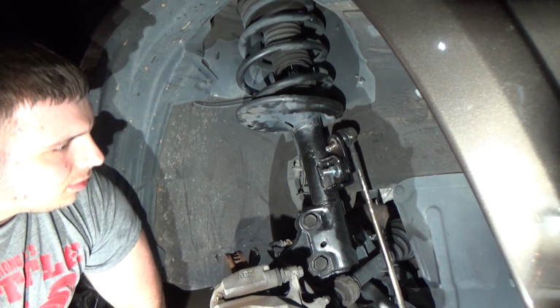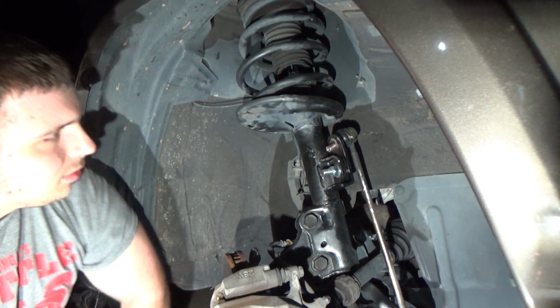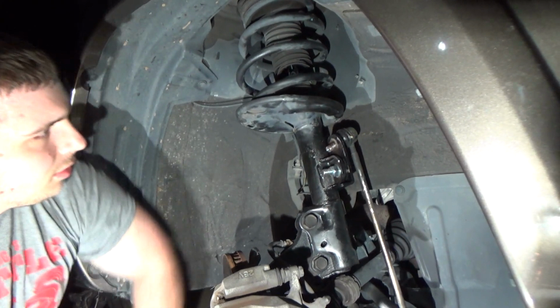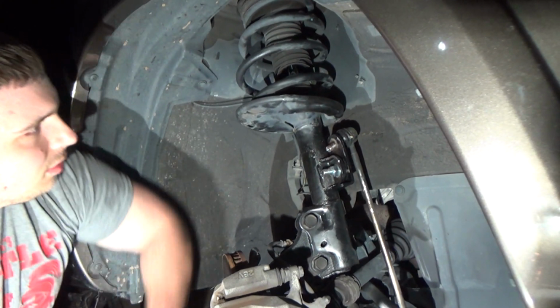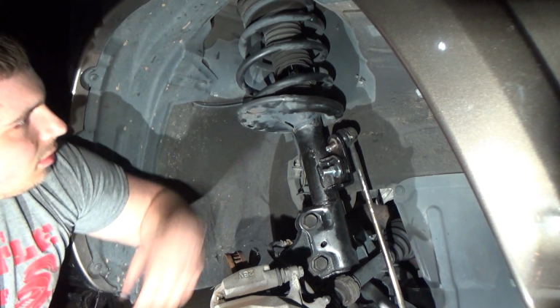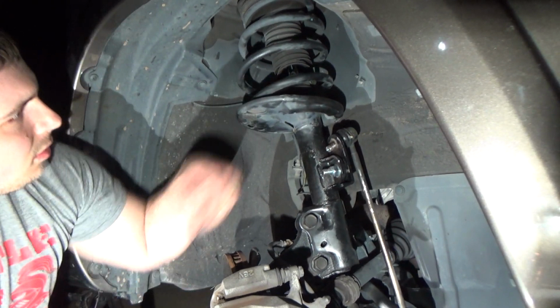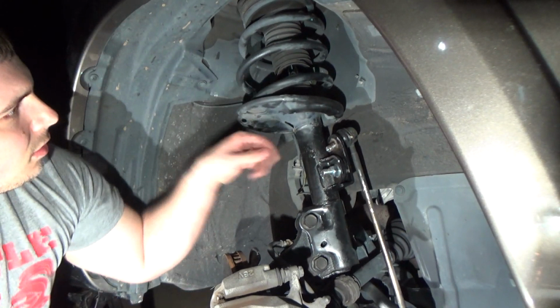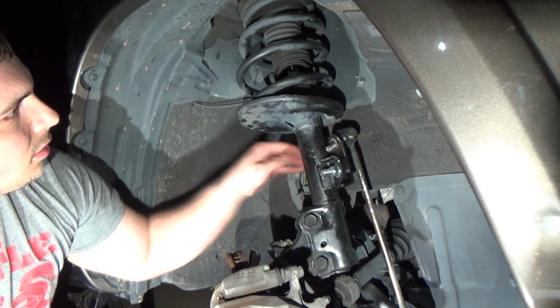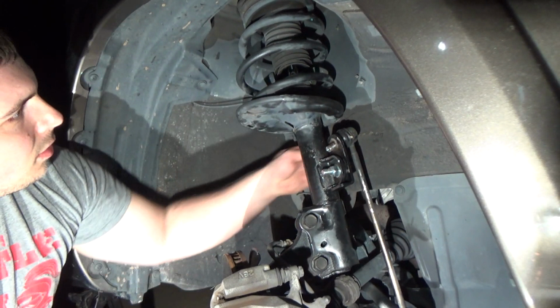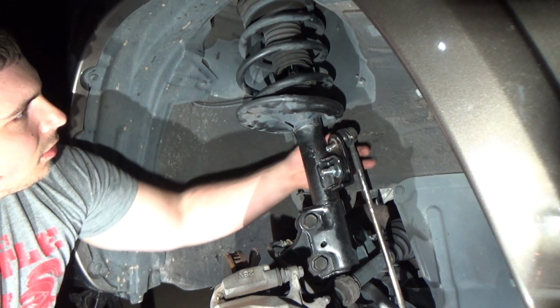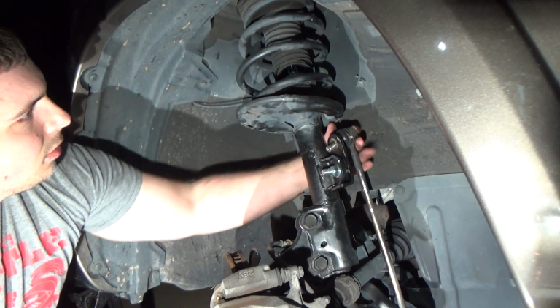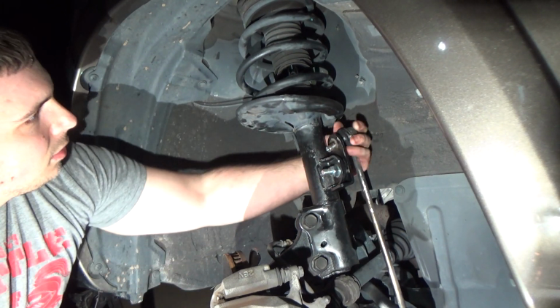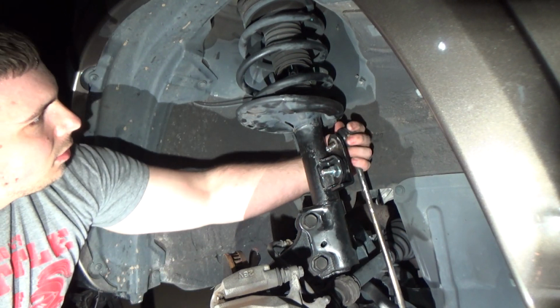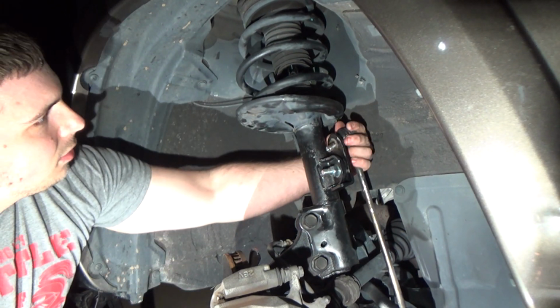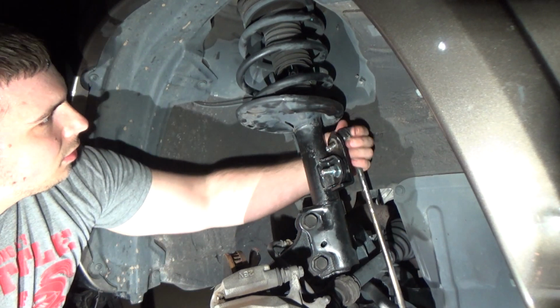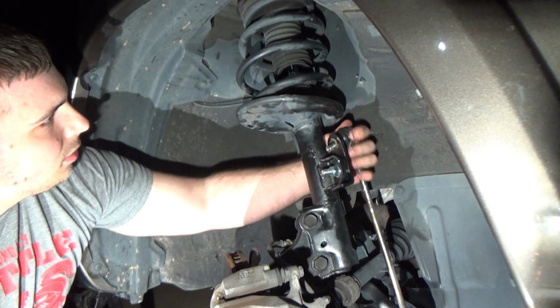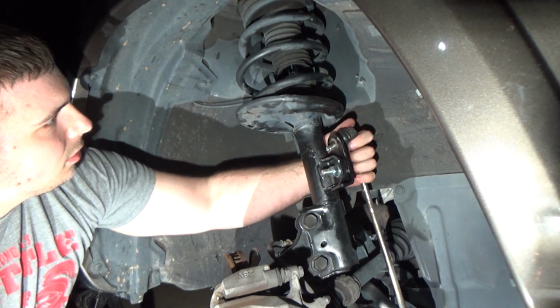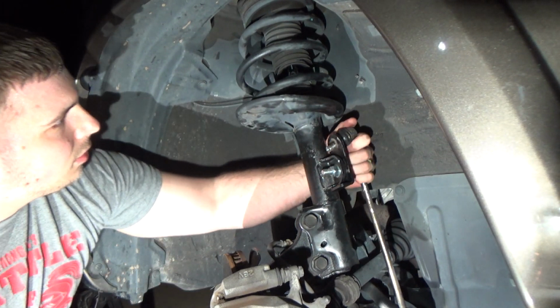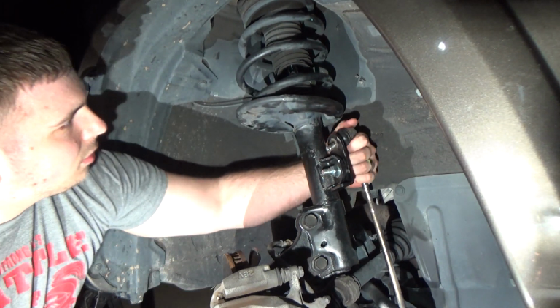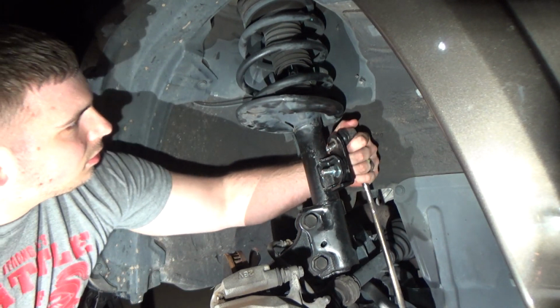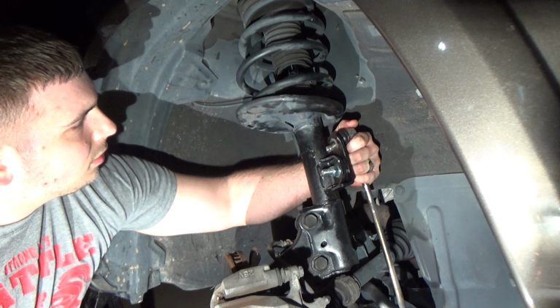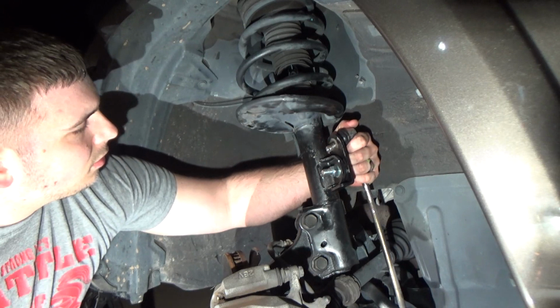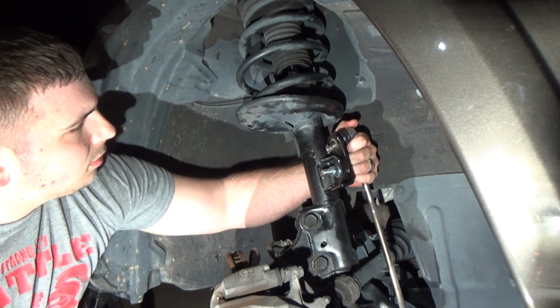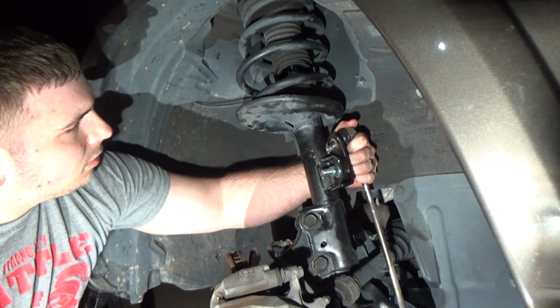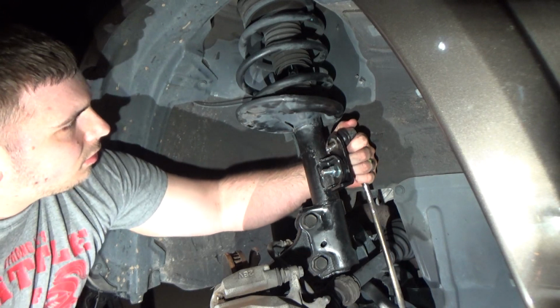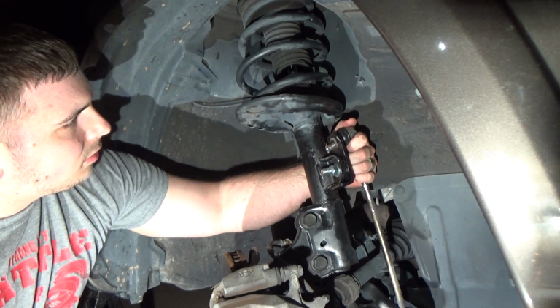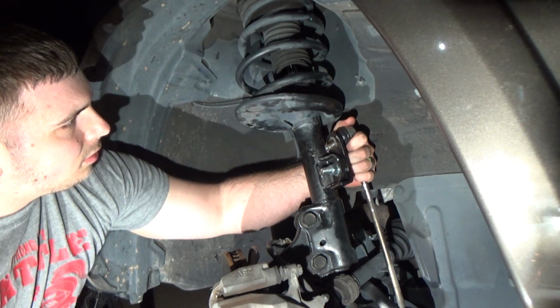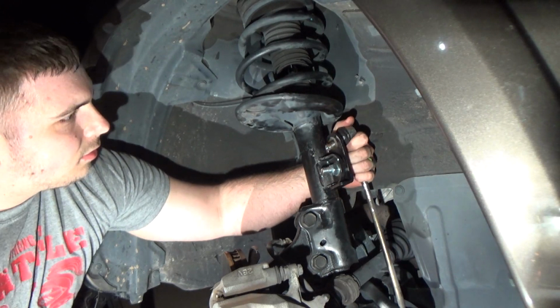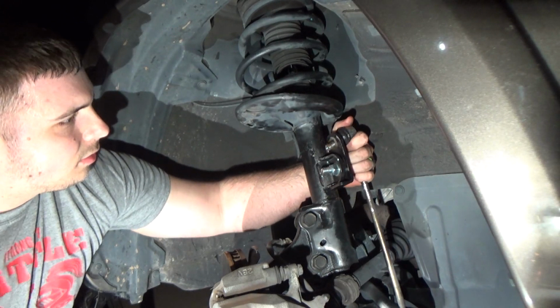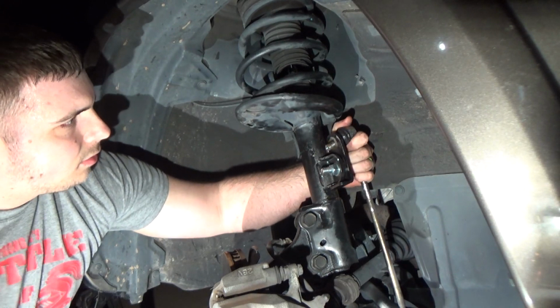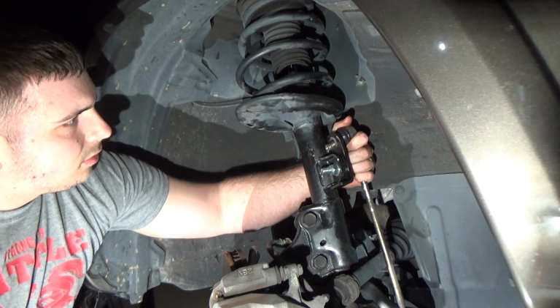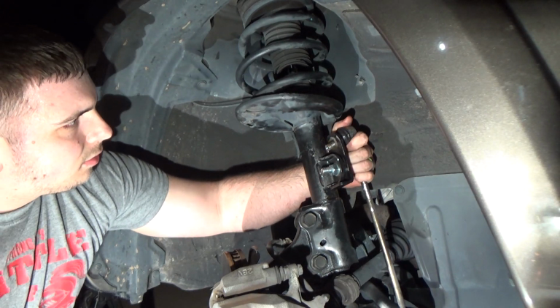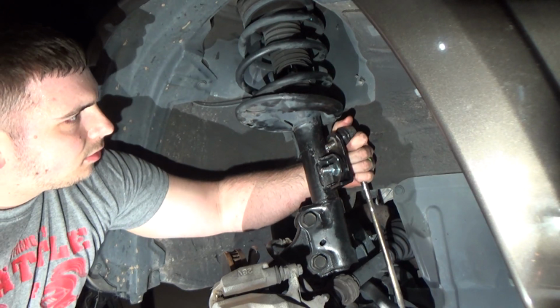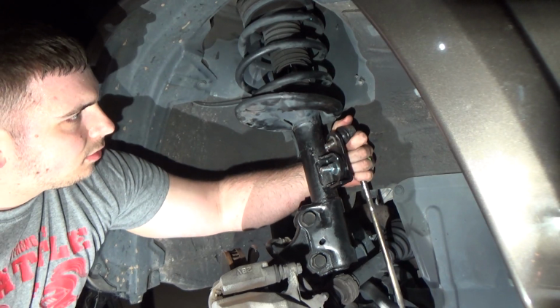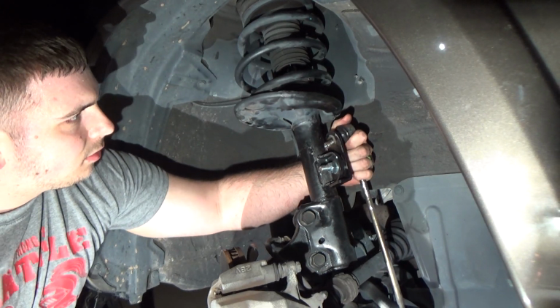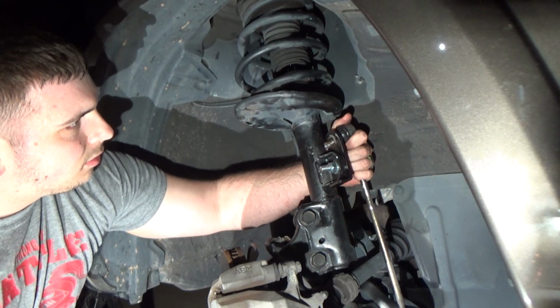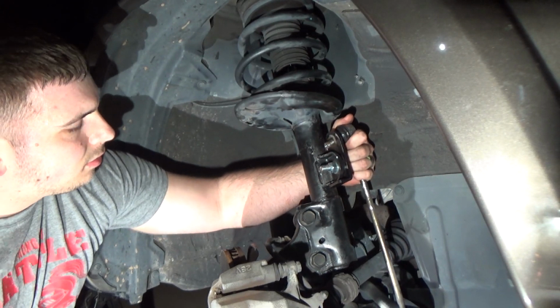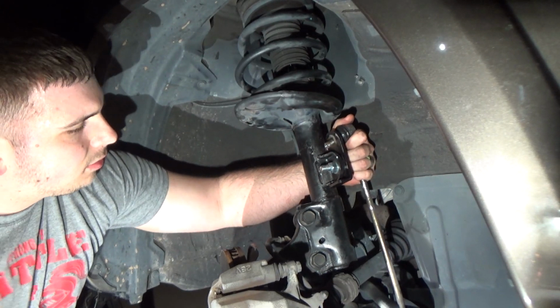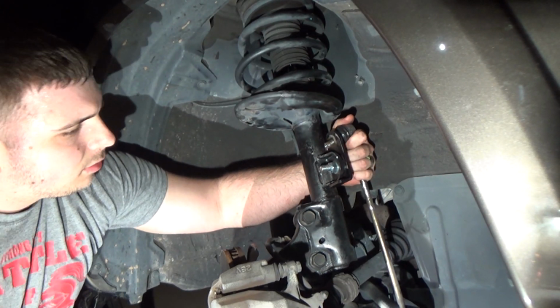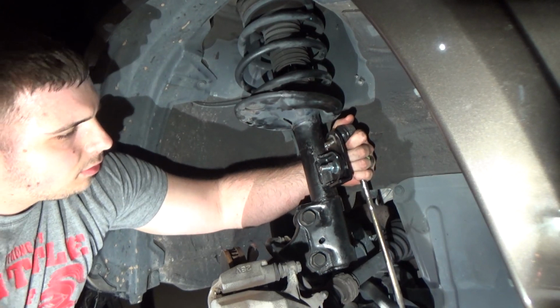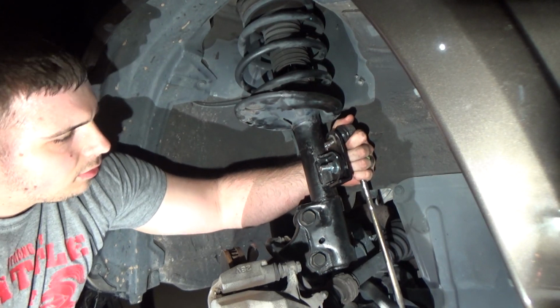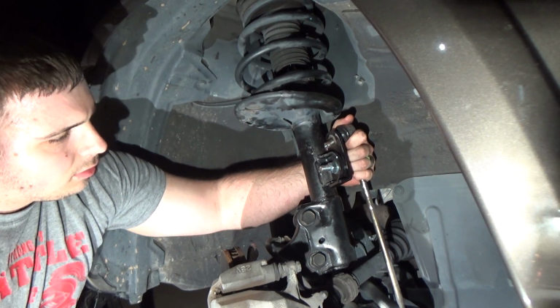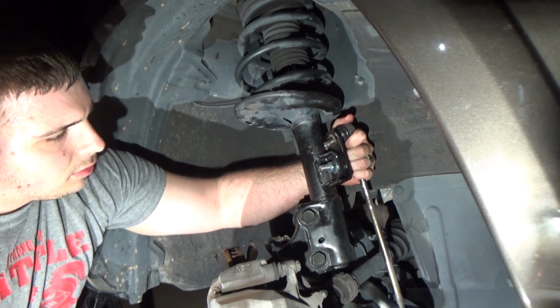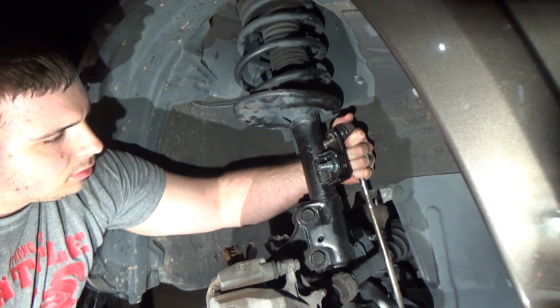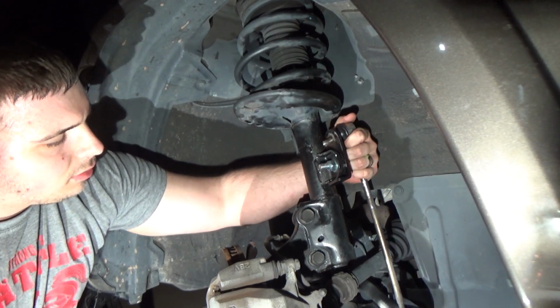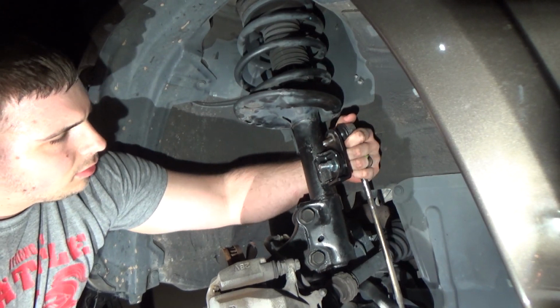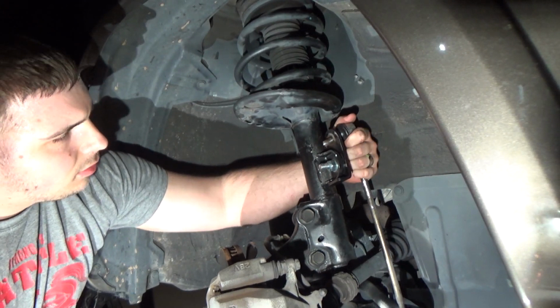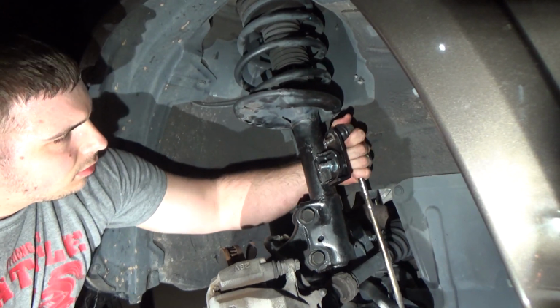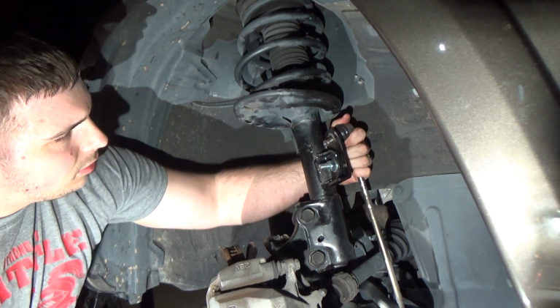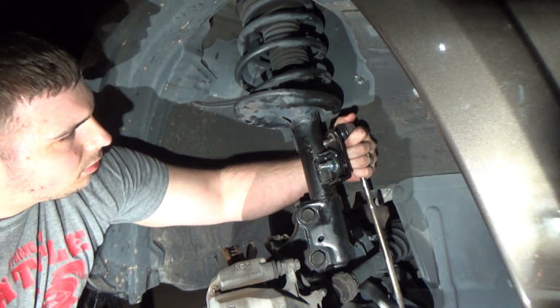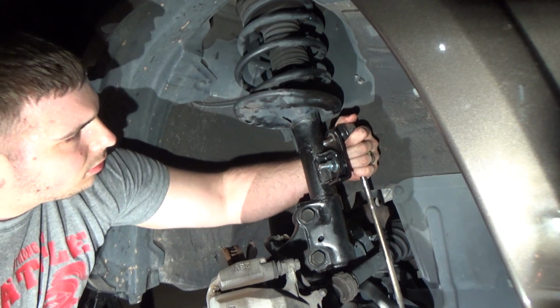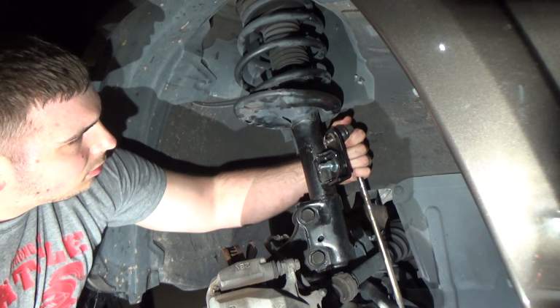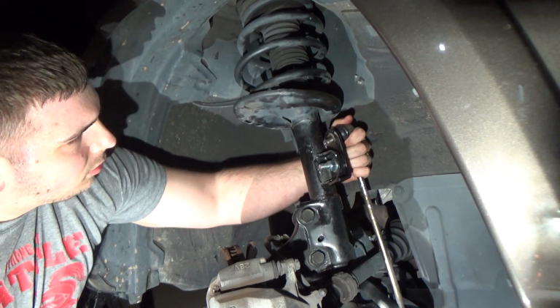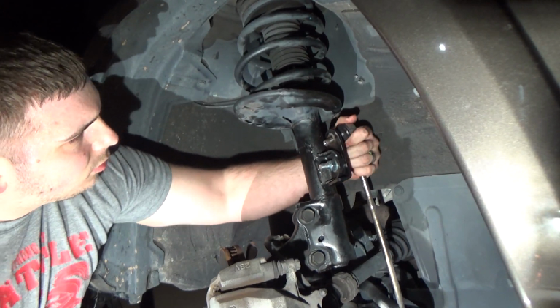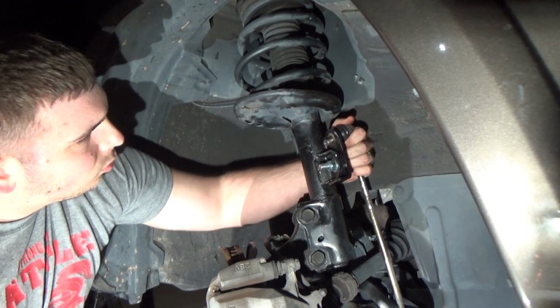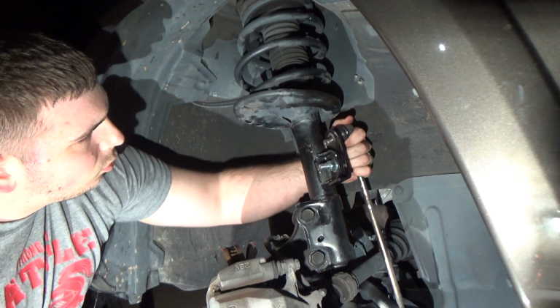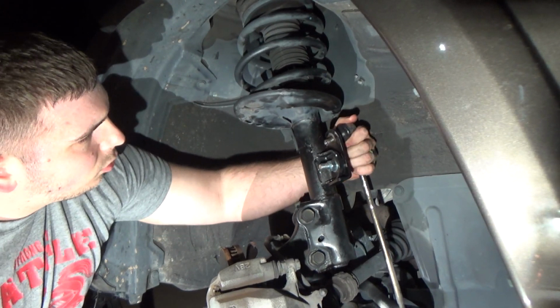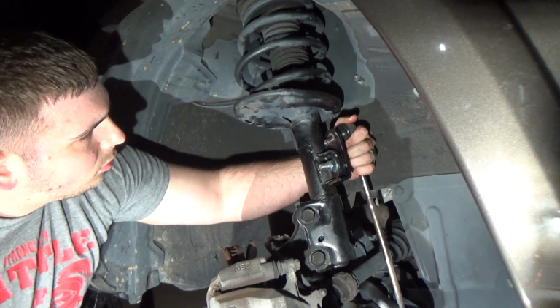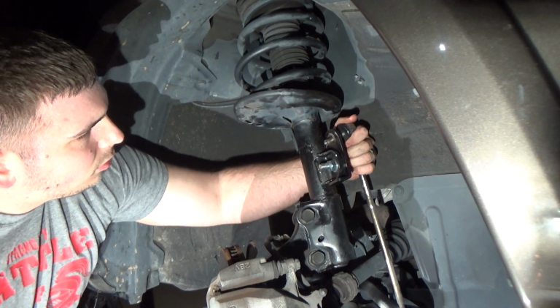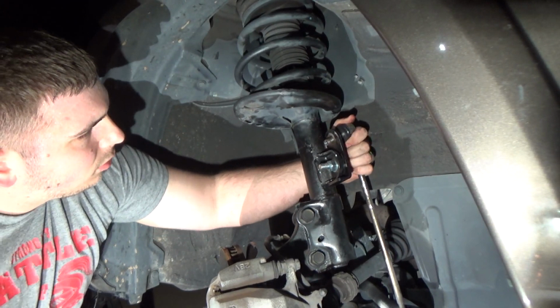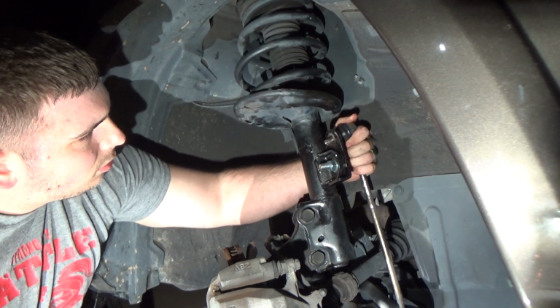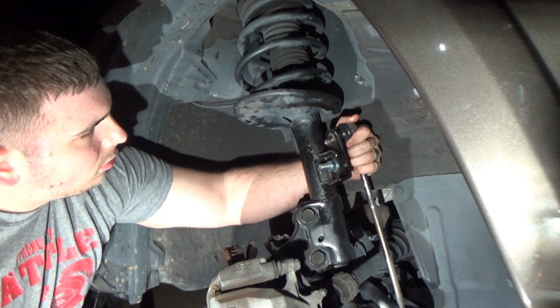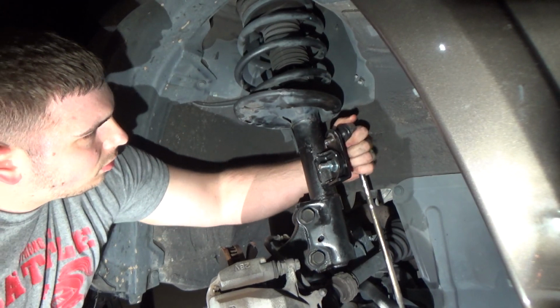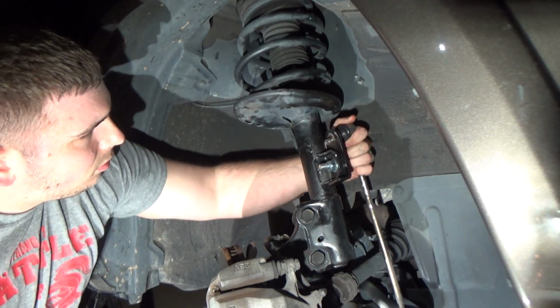I would note that hitting it out with a hammer is possible at probably any position, but you could damage the hole that holds the sway bar end link in place.